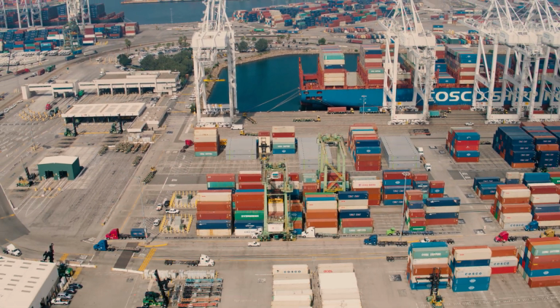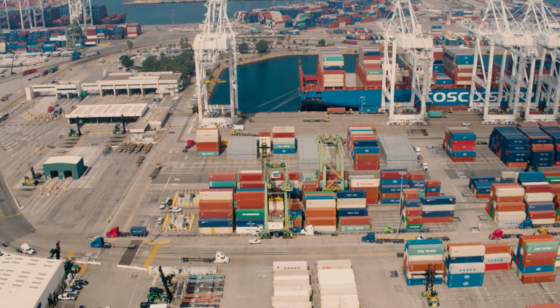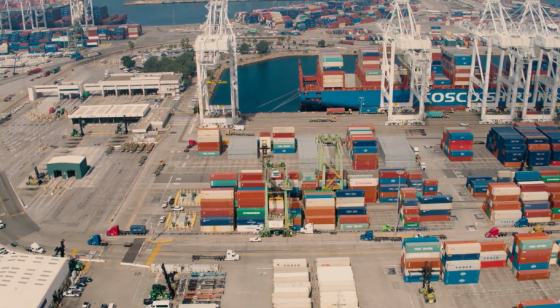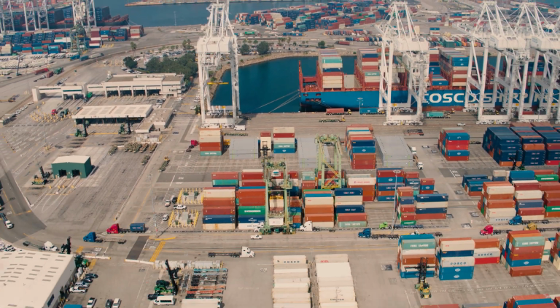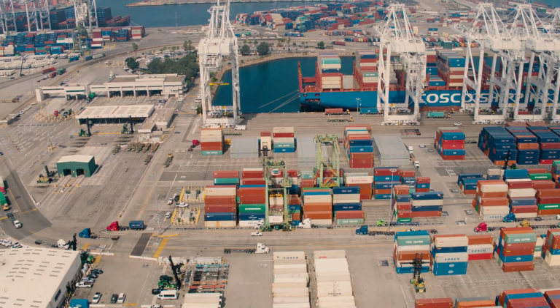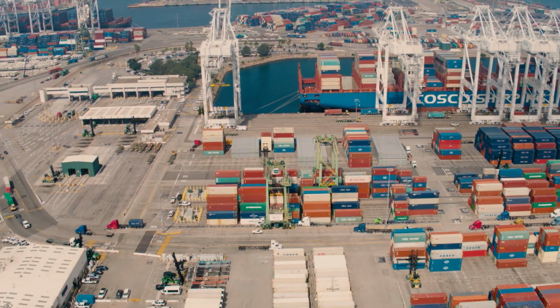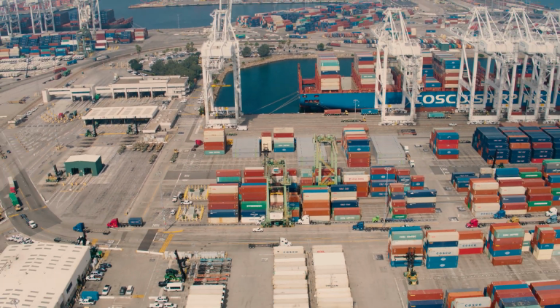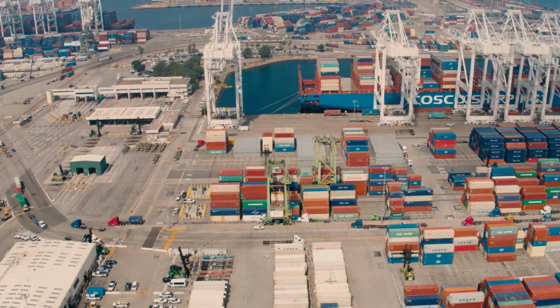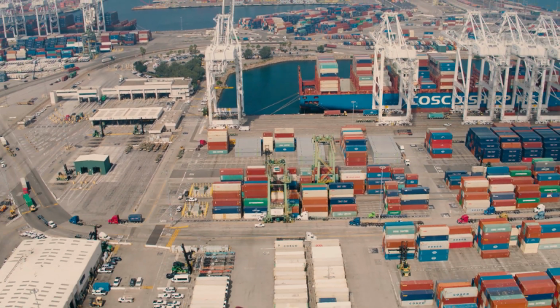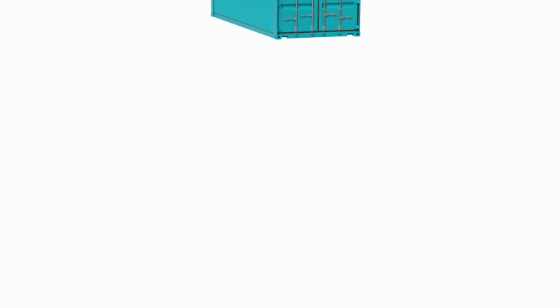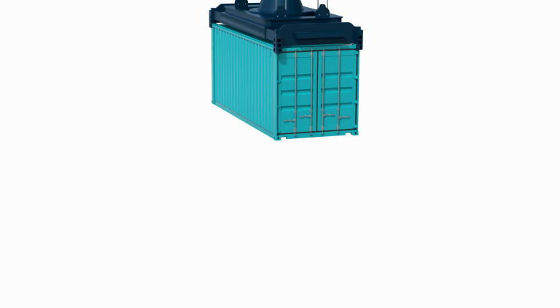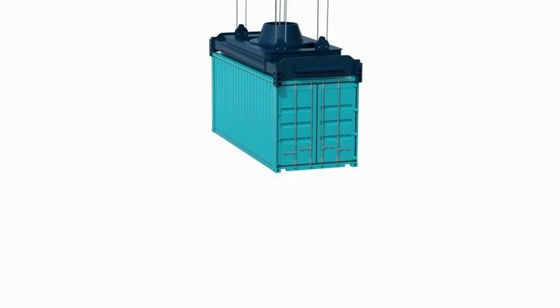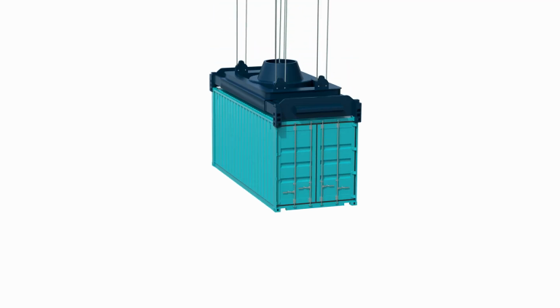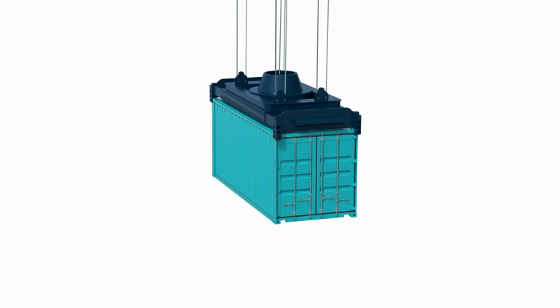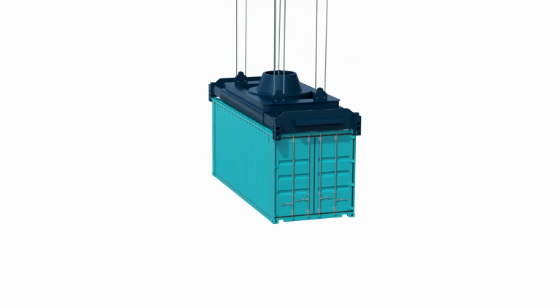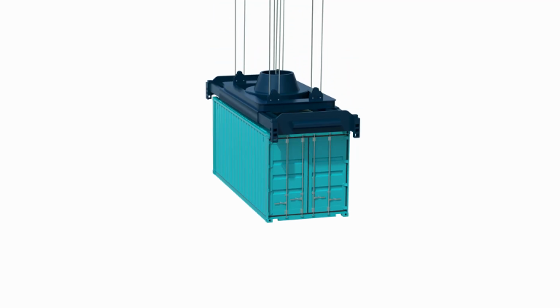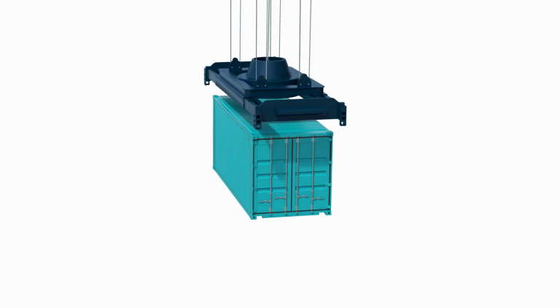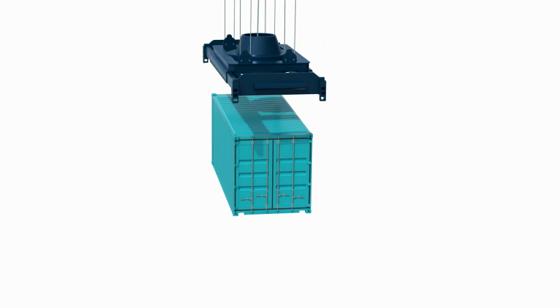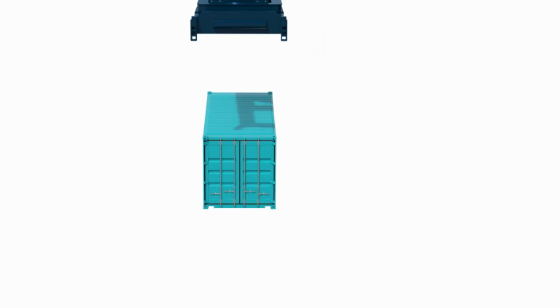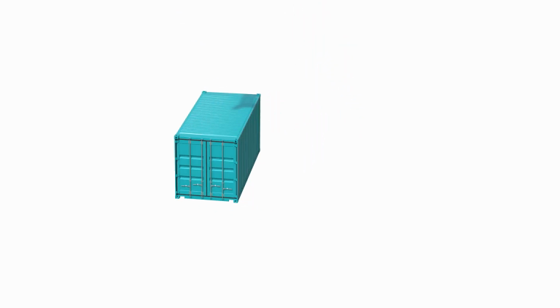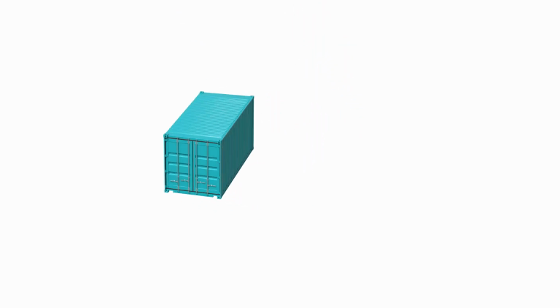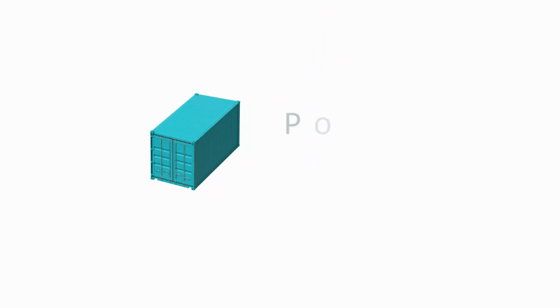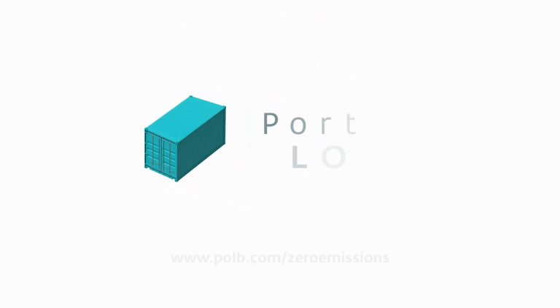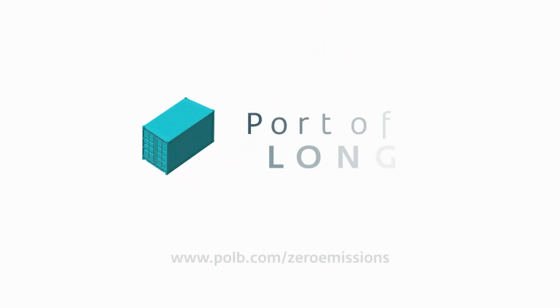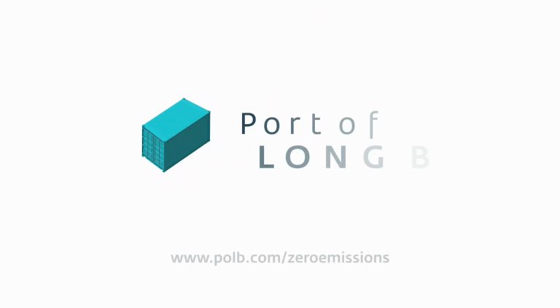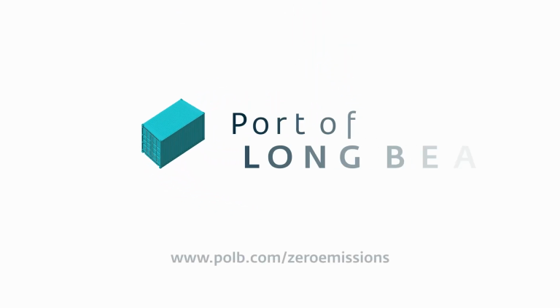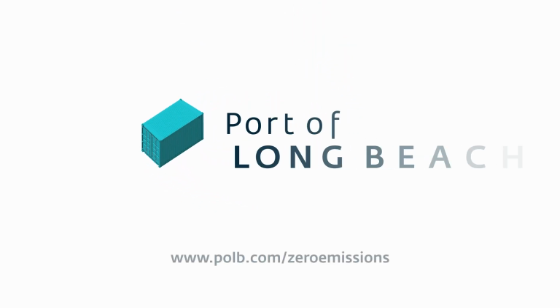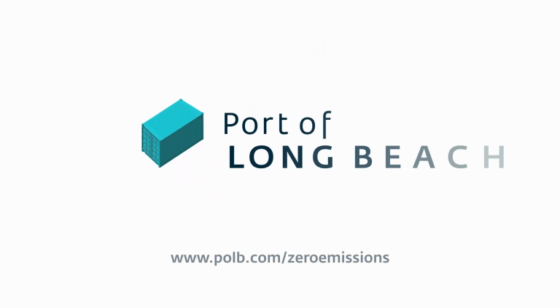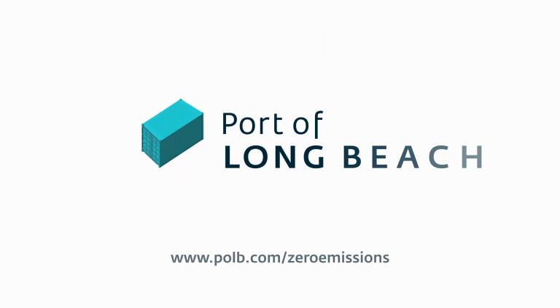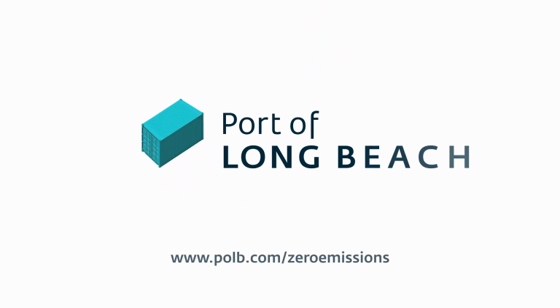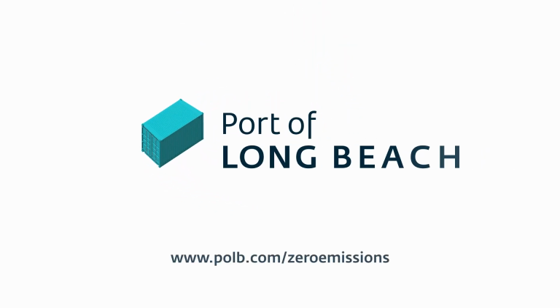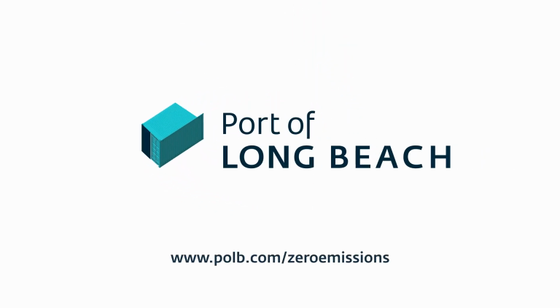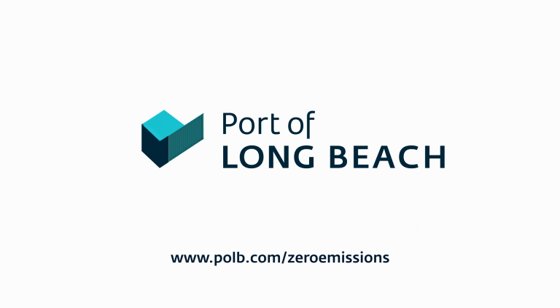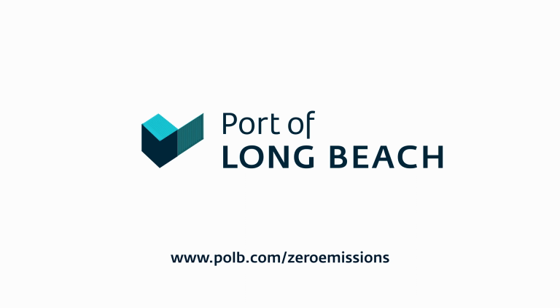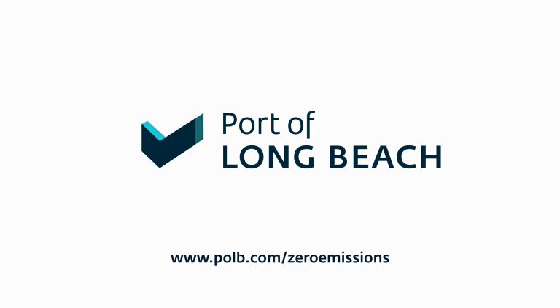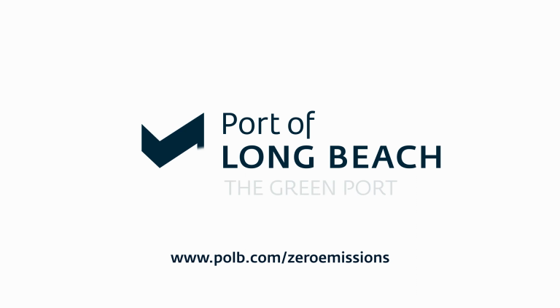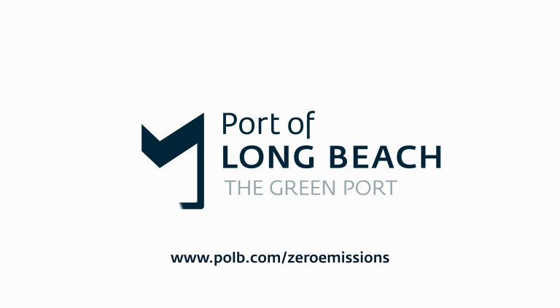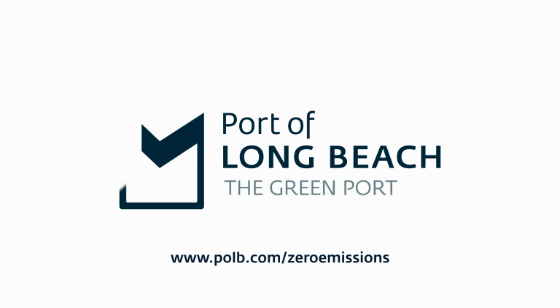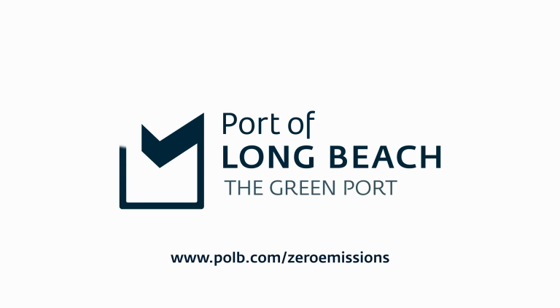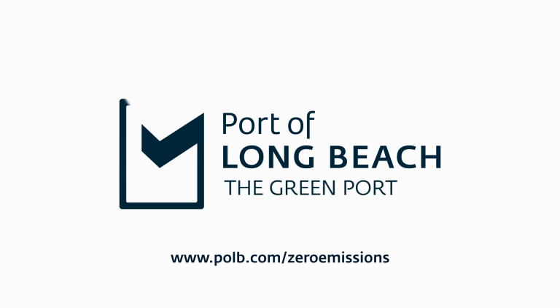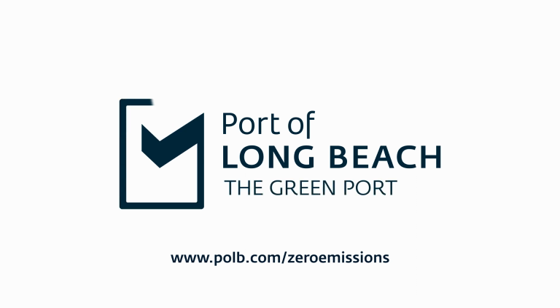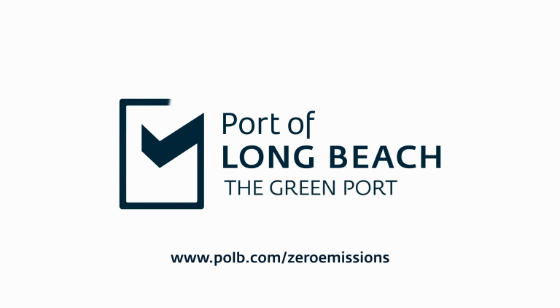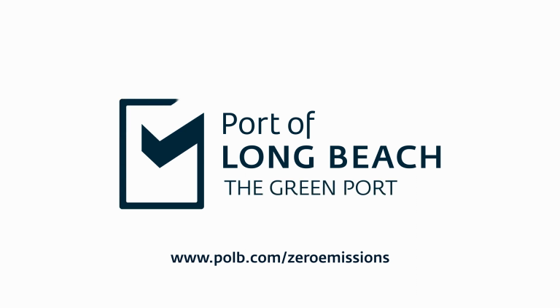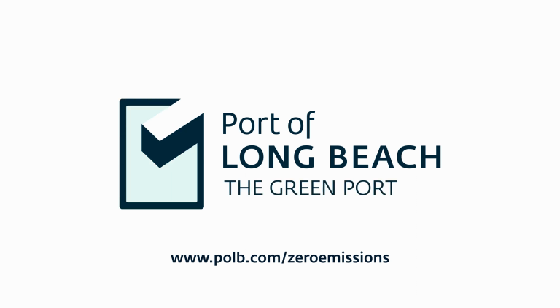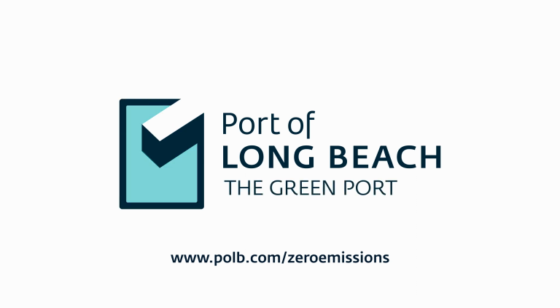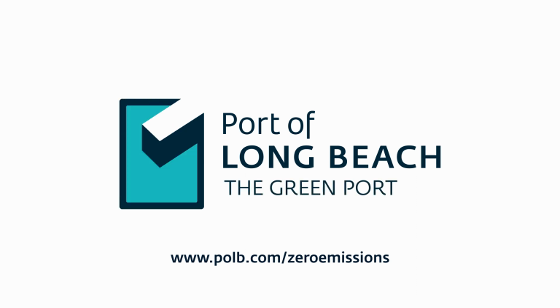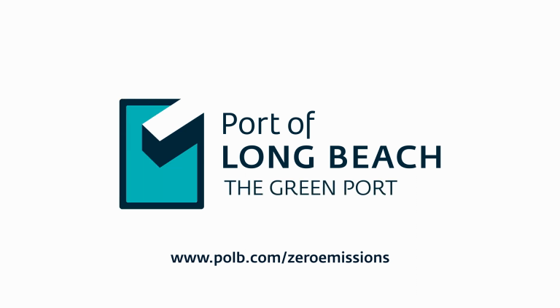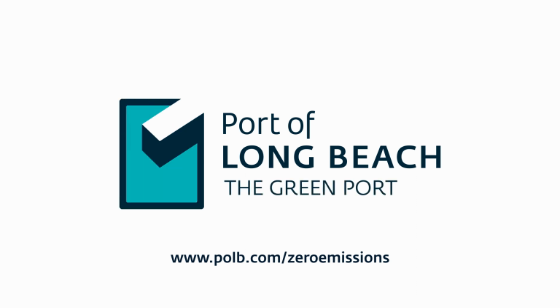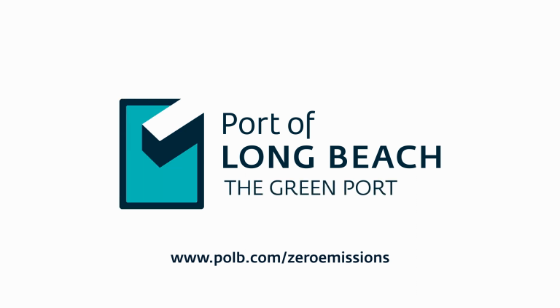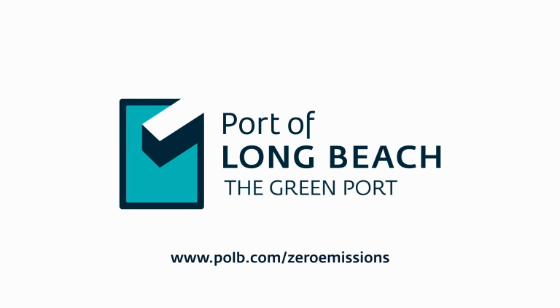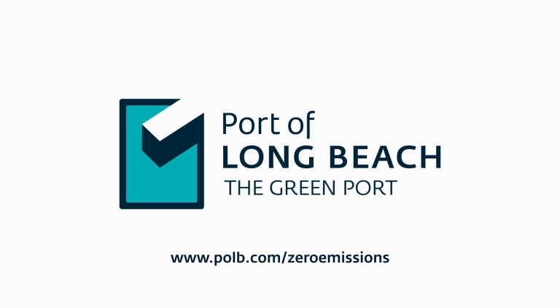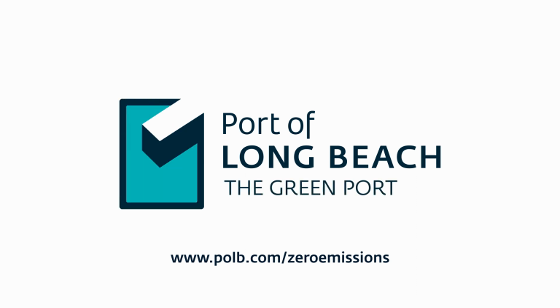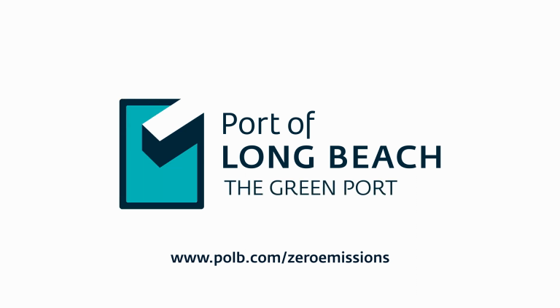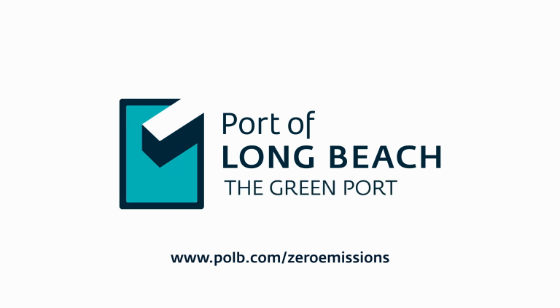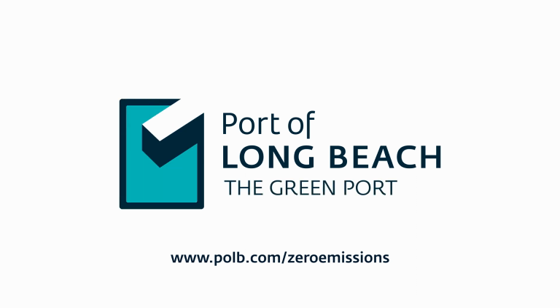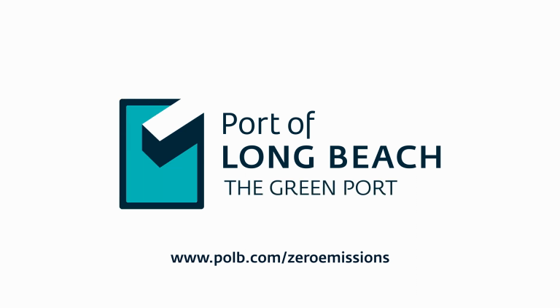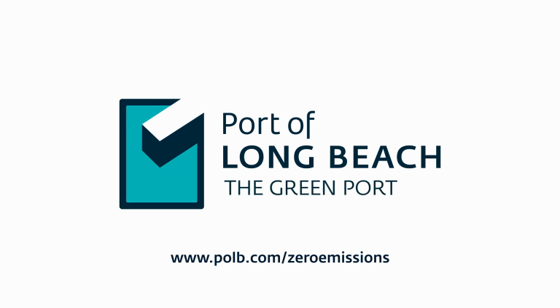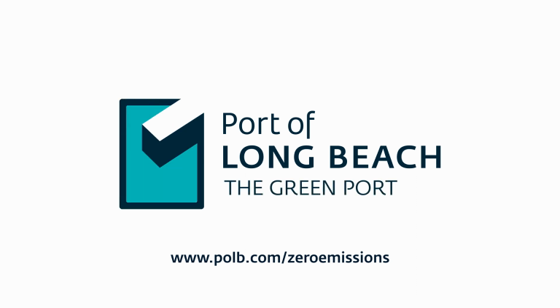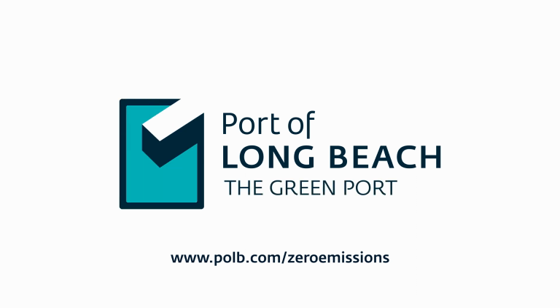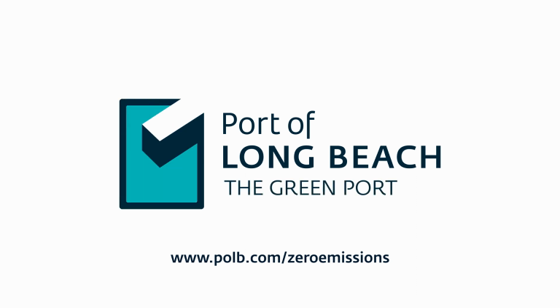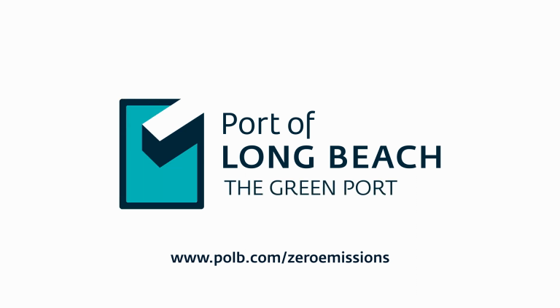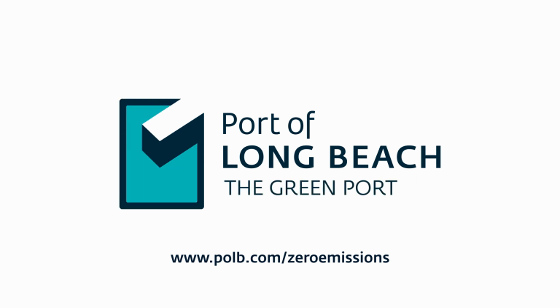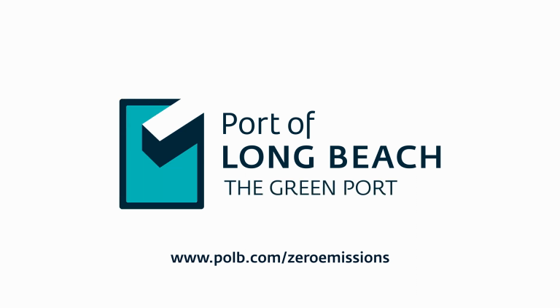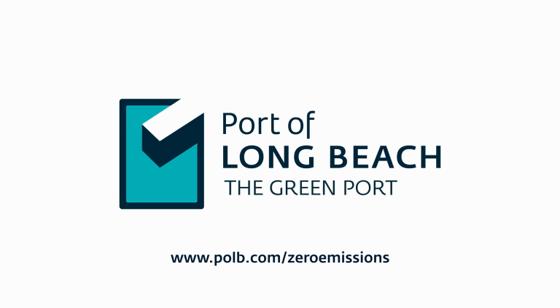To find out more about all the zero emissions projects currently taking place at the Port of Long Beach, please visit www.polb.com/zeroemissions.